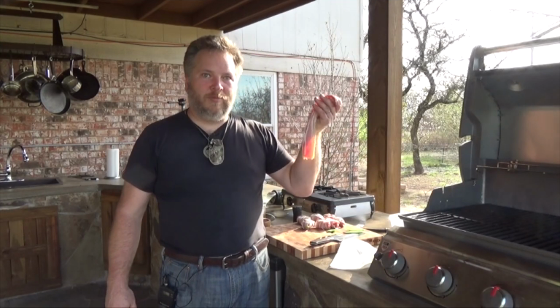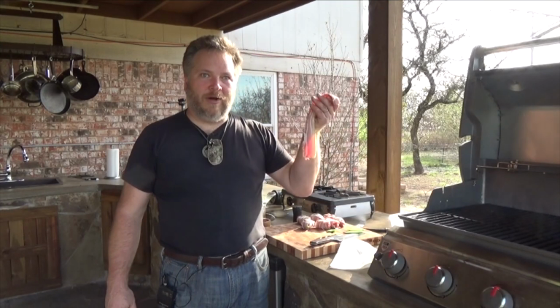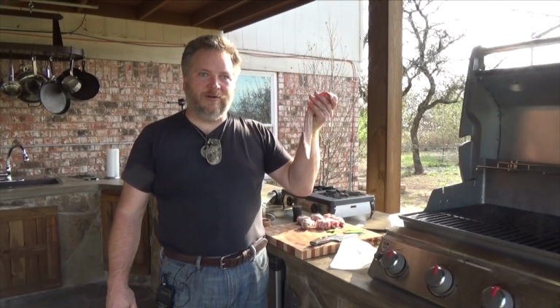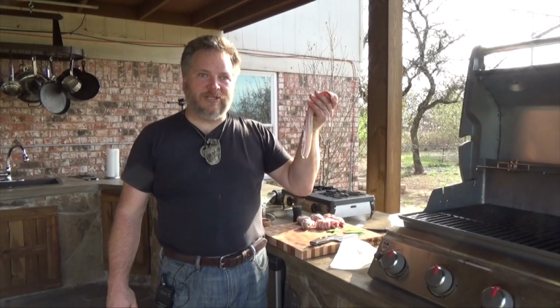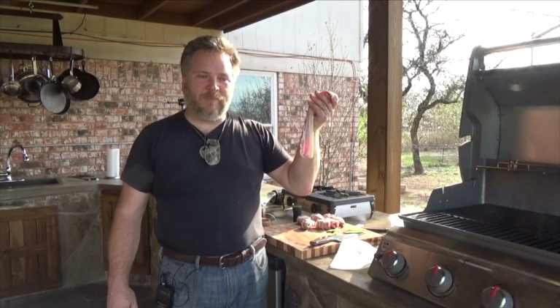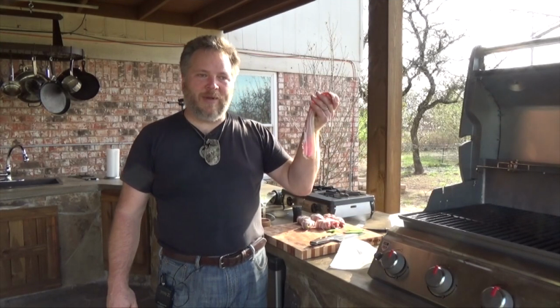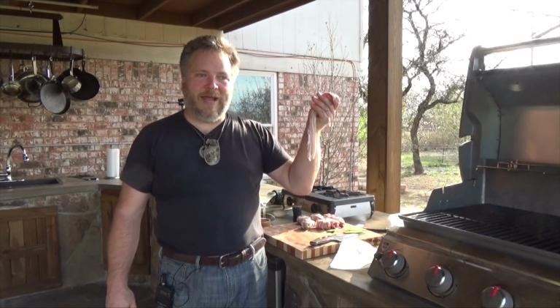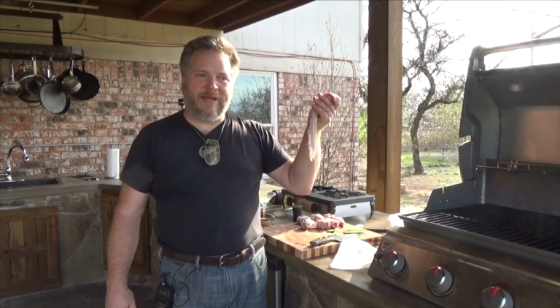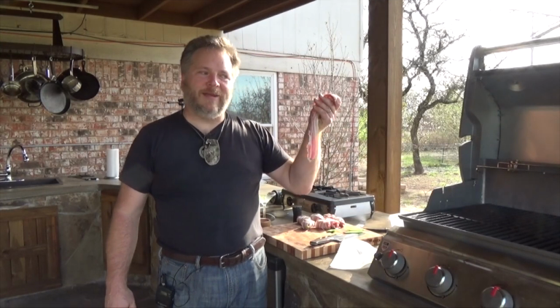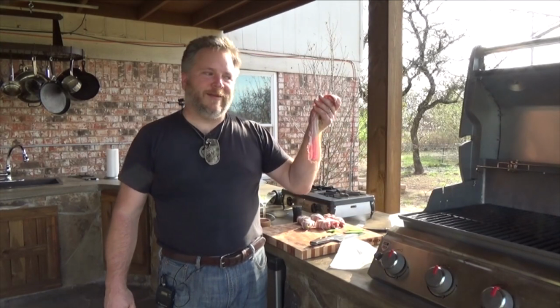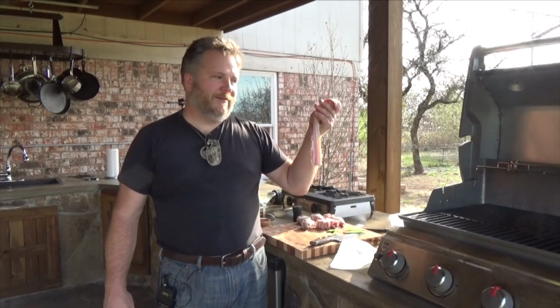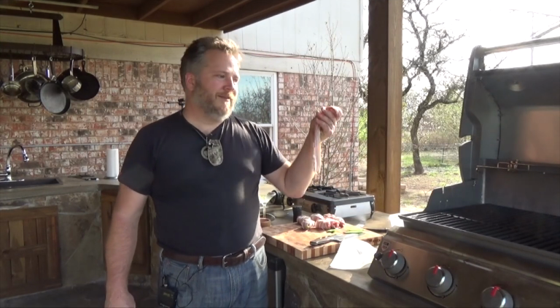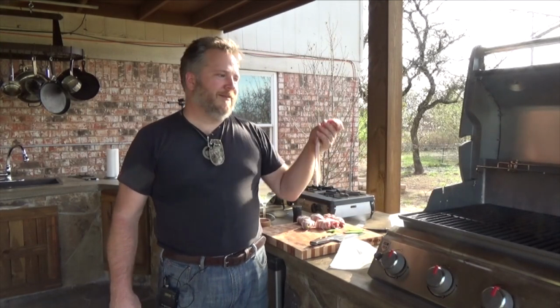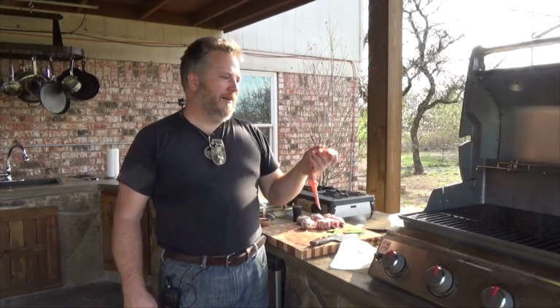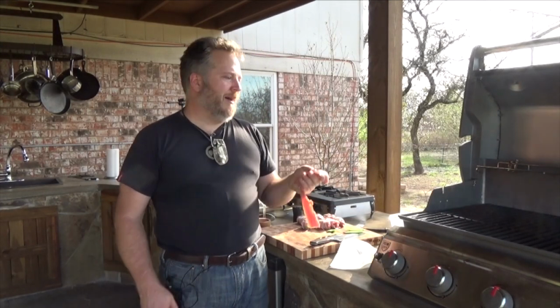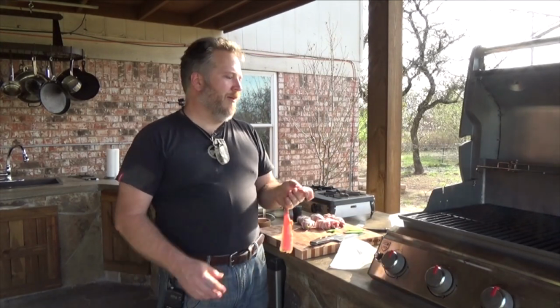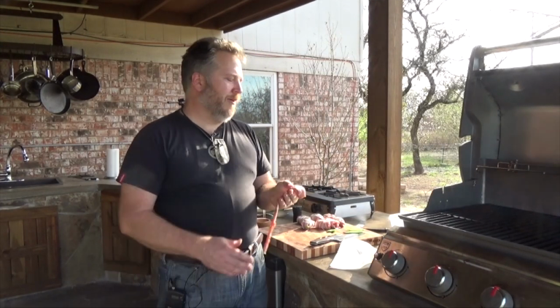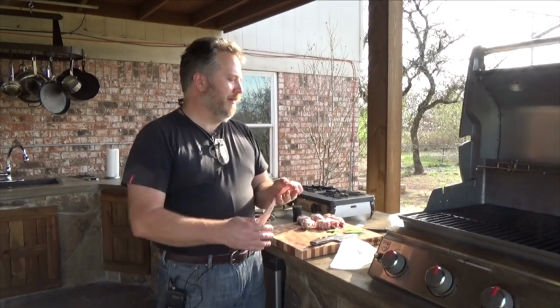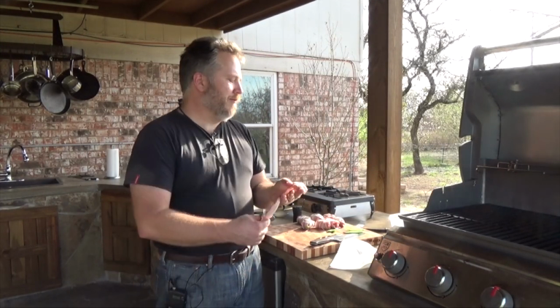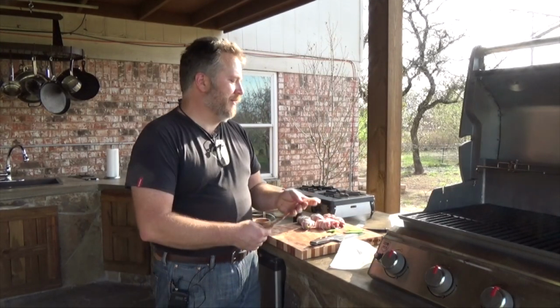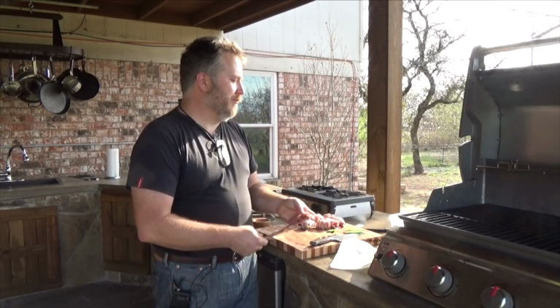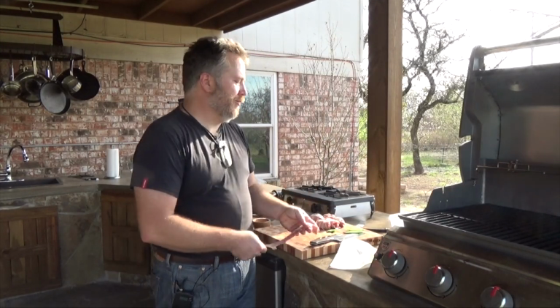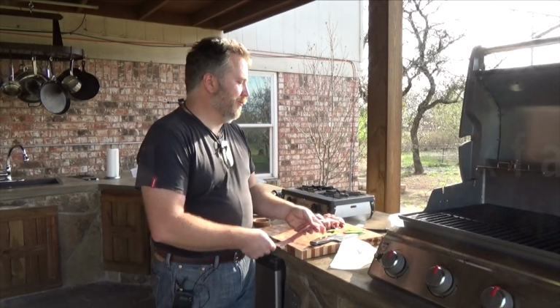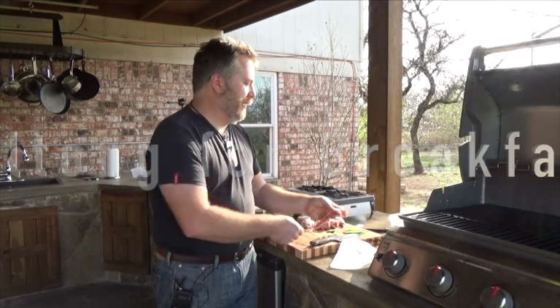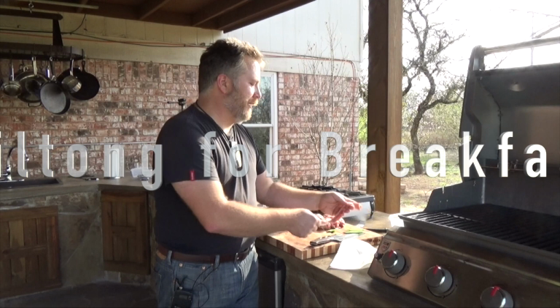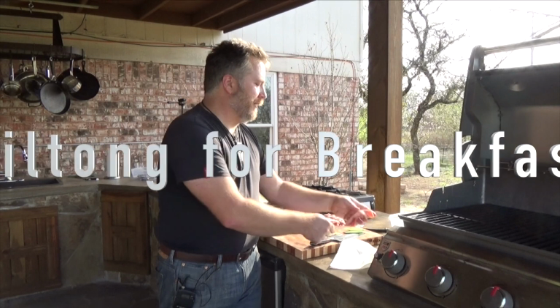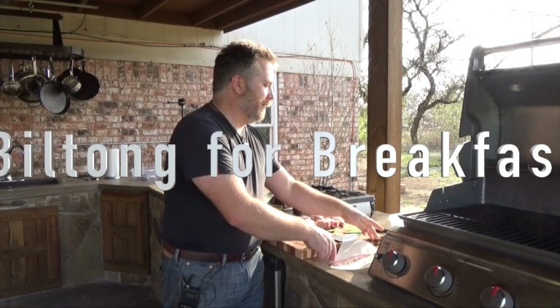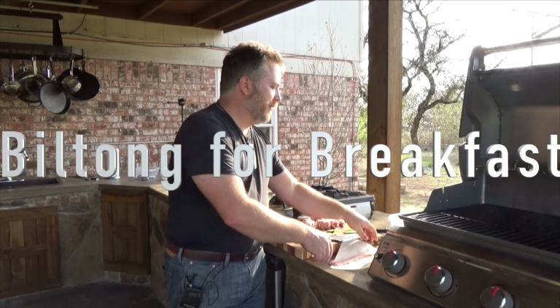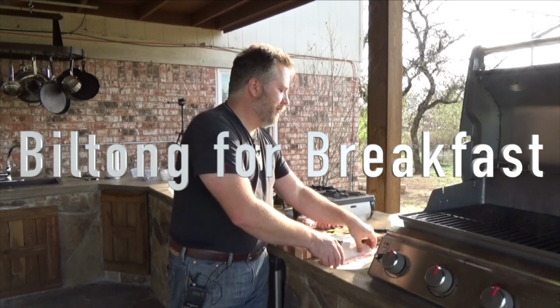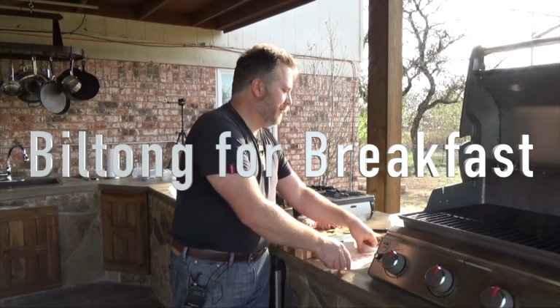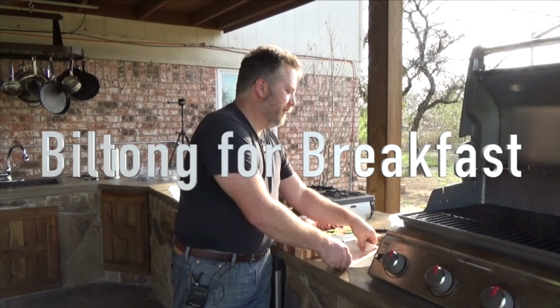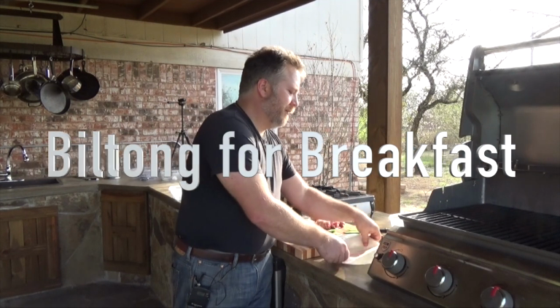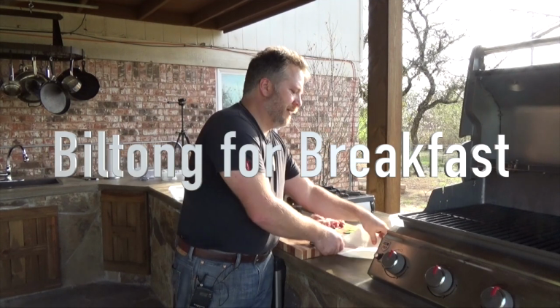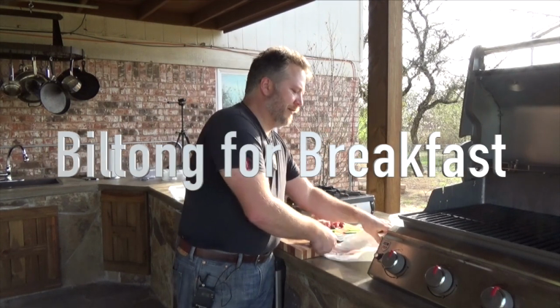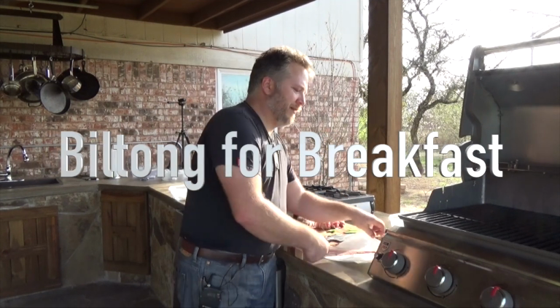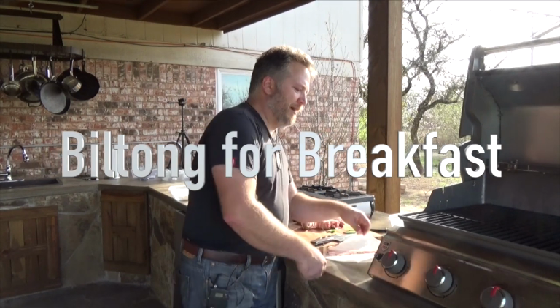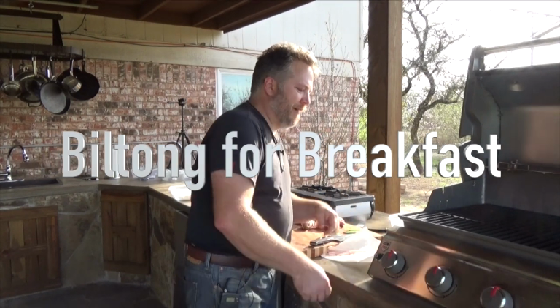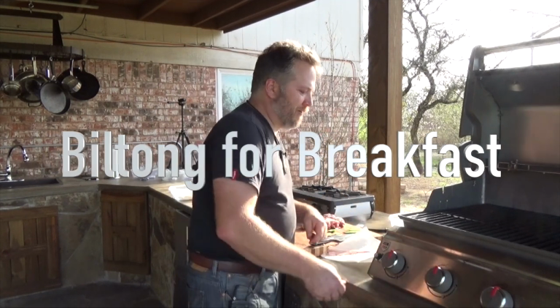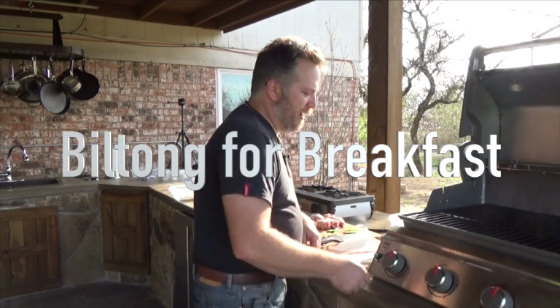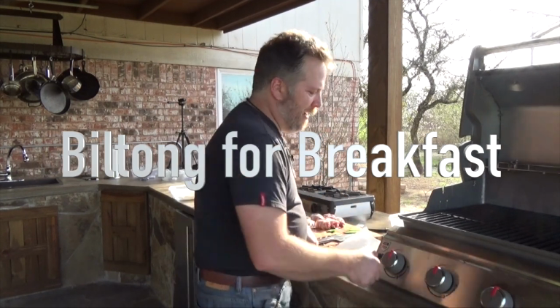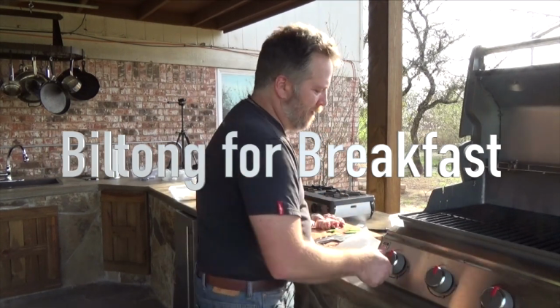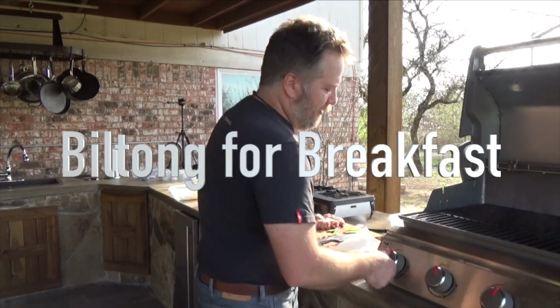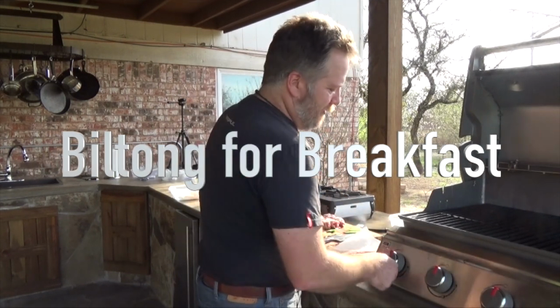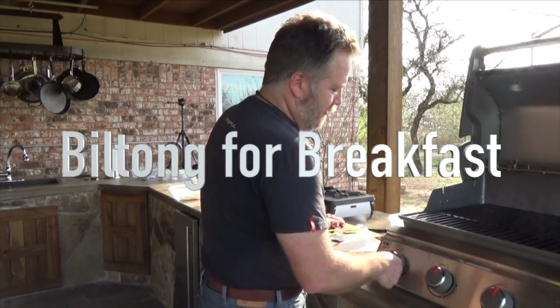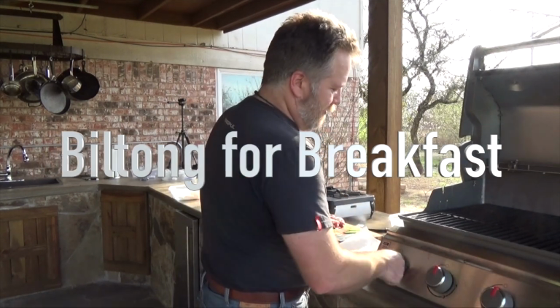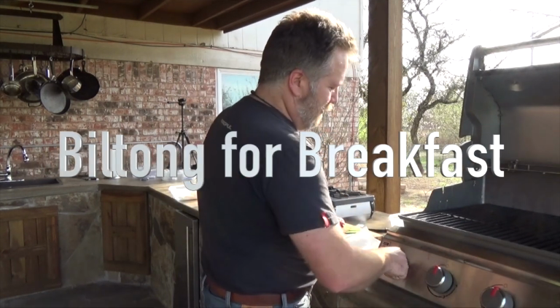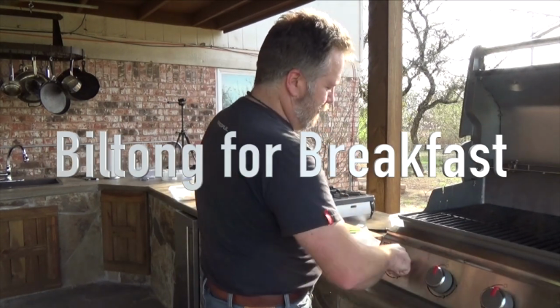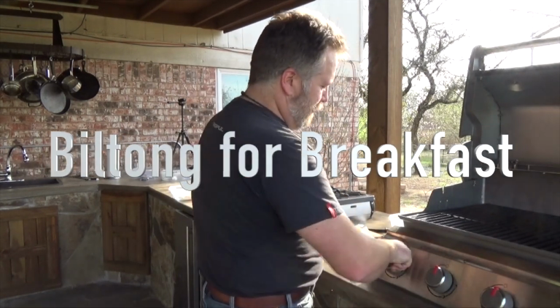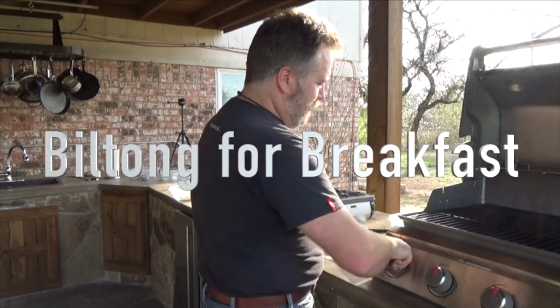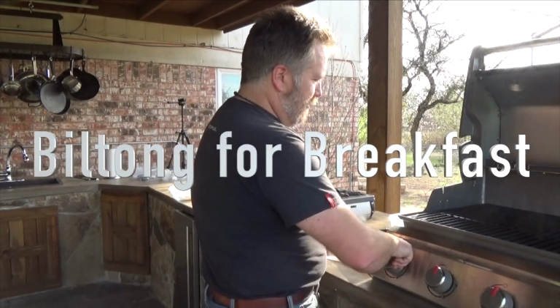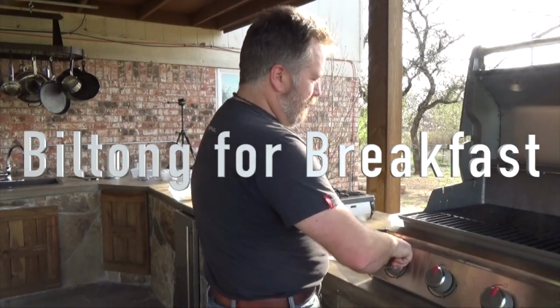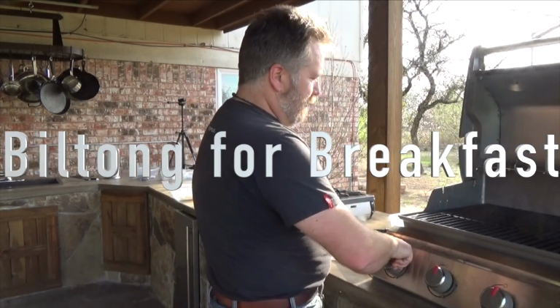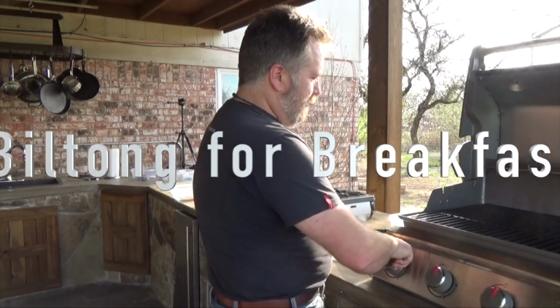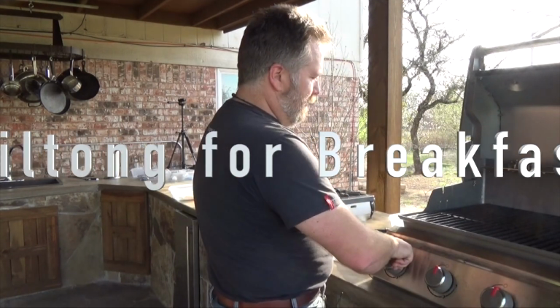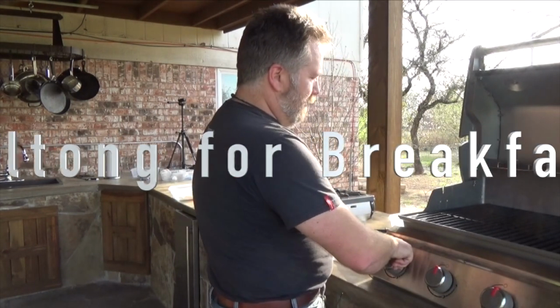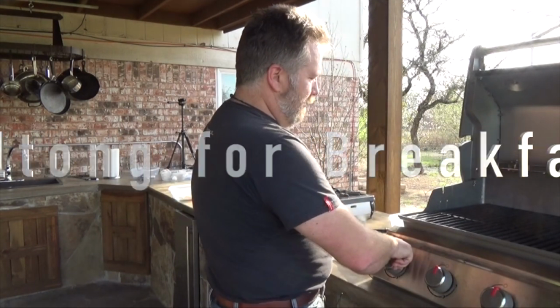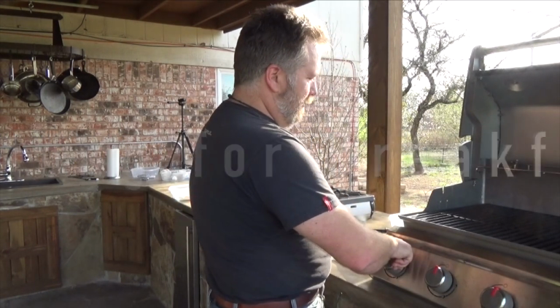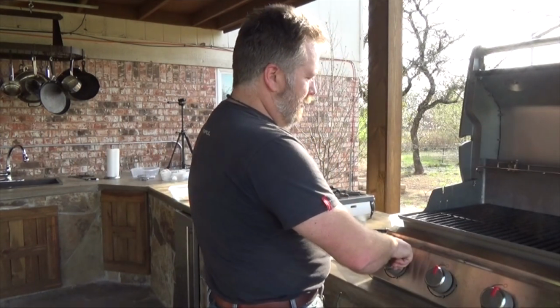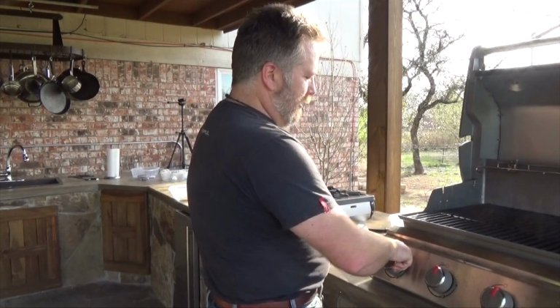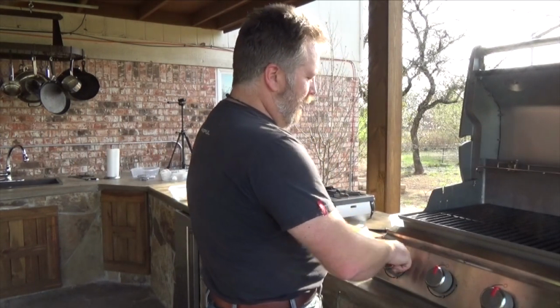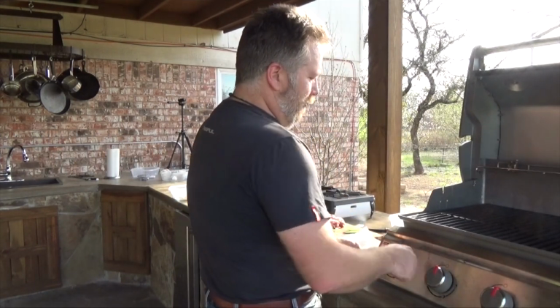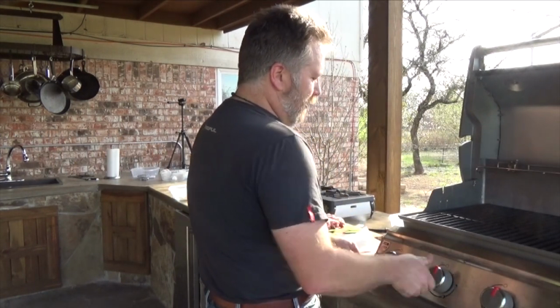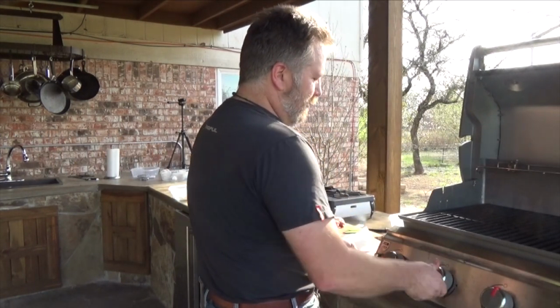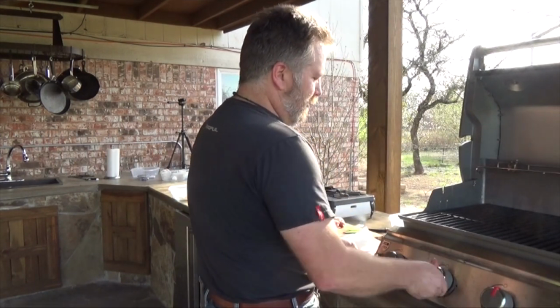Bonus bacon. We're going to have to make some grilled bacon. That's going to have to happen. It's such a waste. It's not a waste.